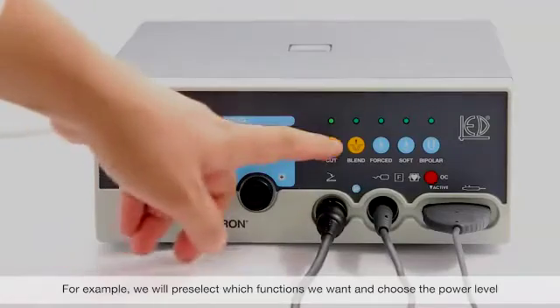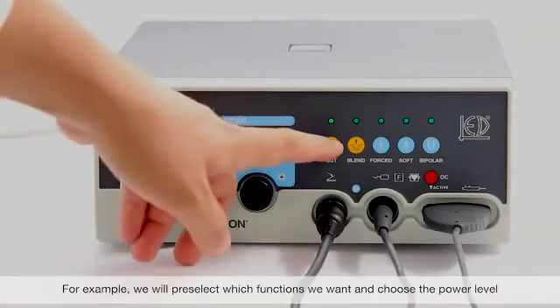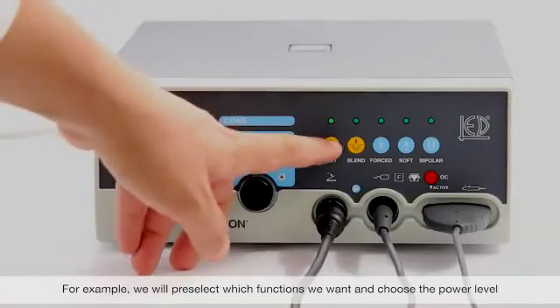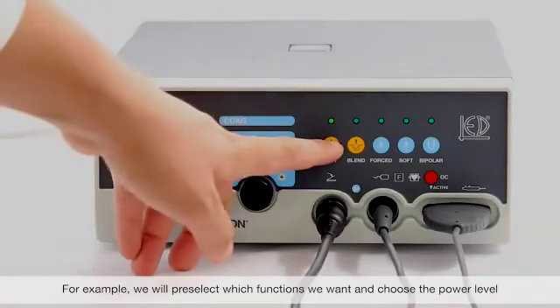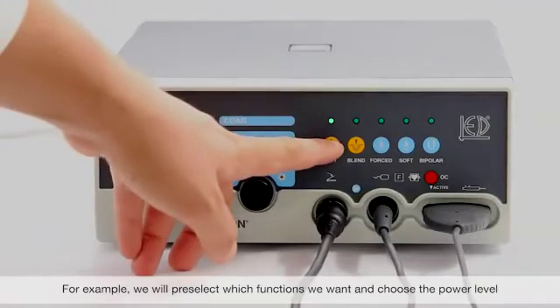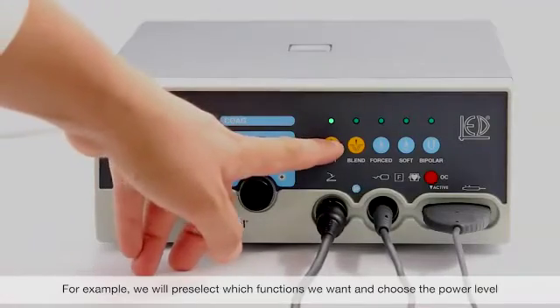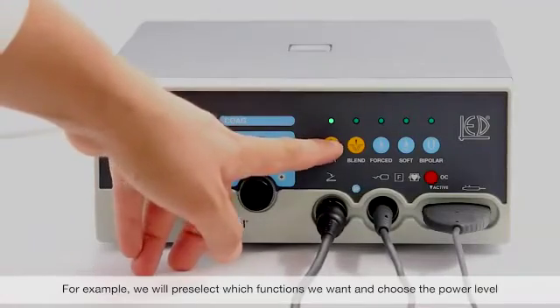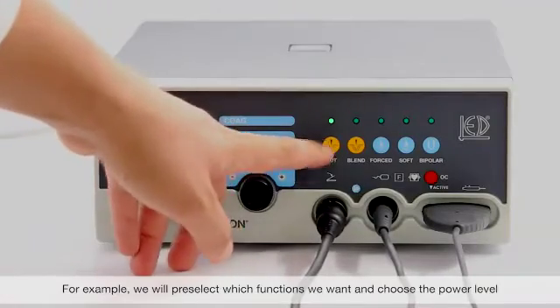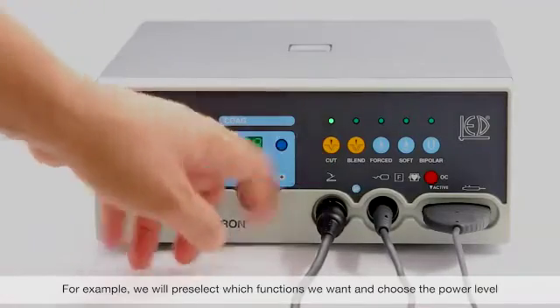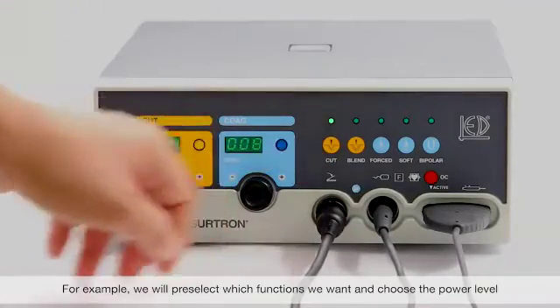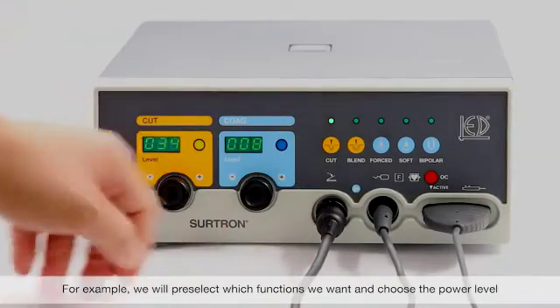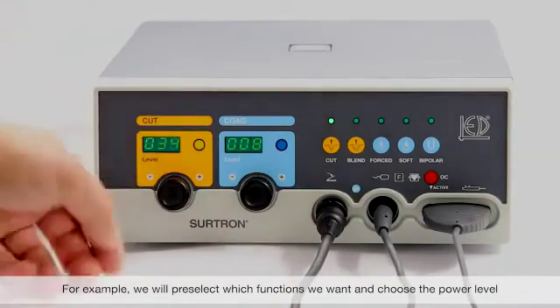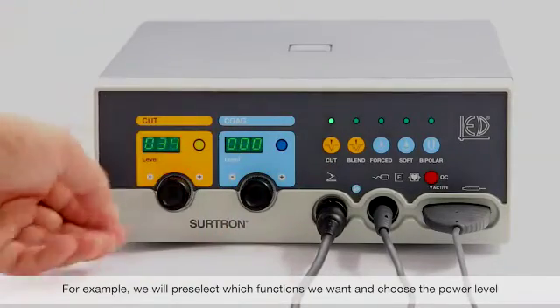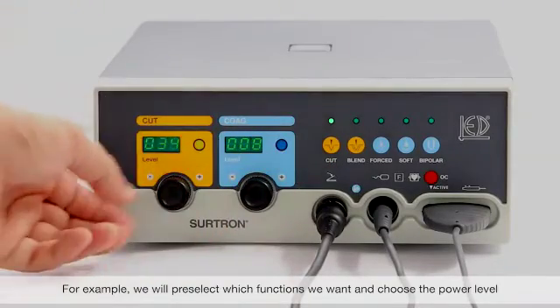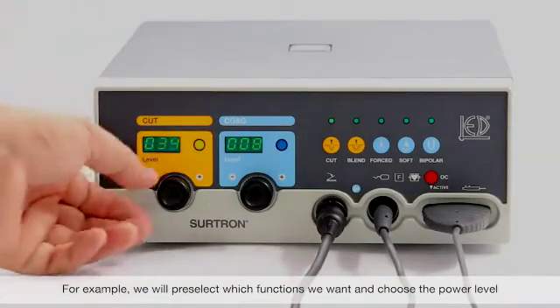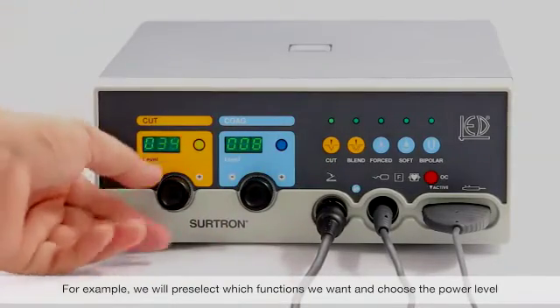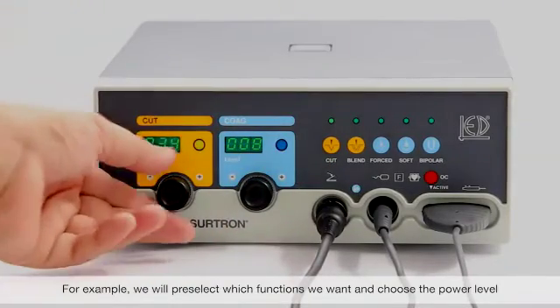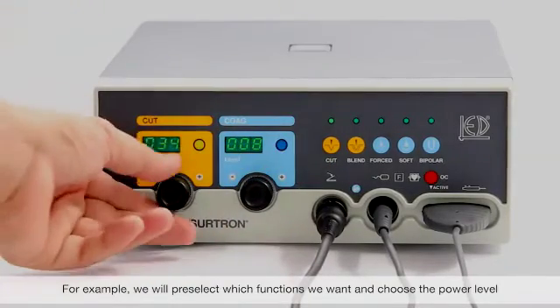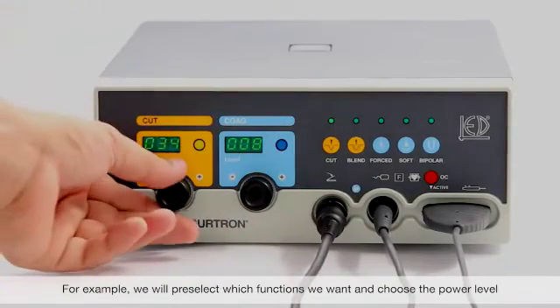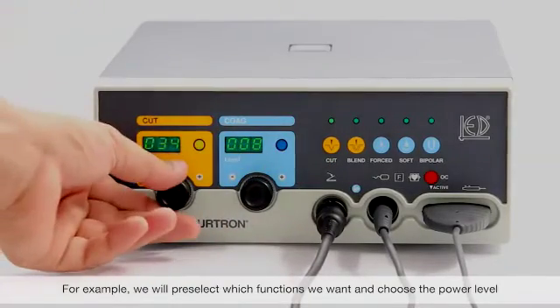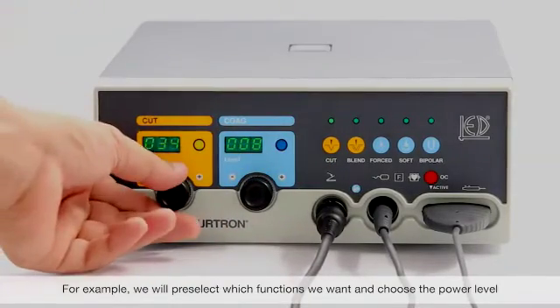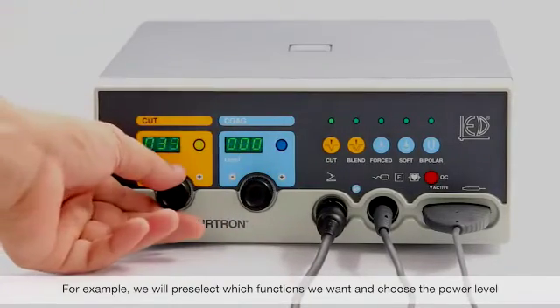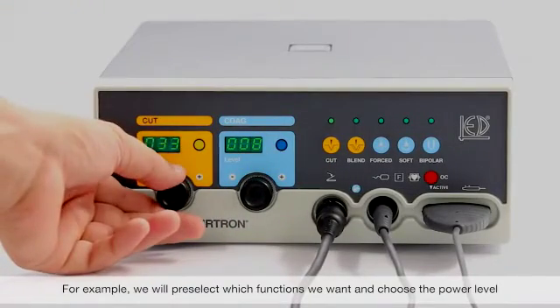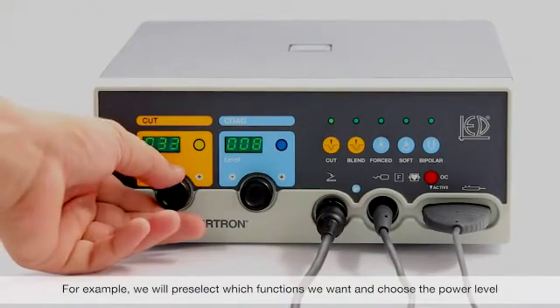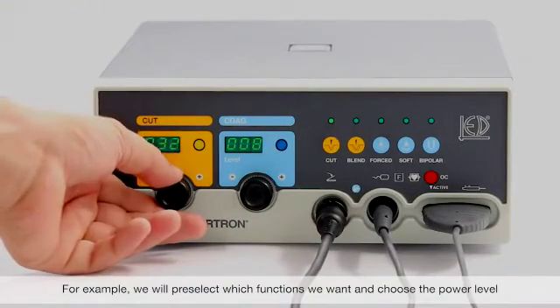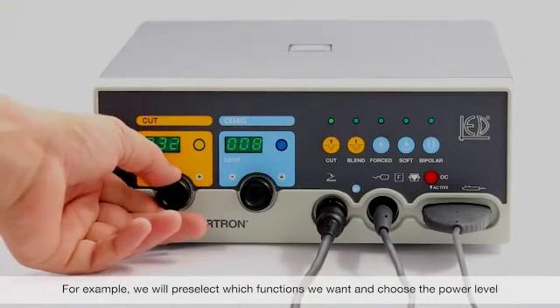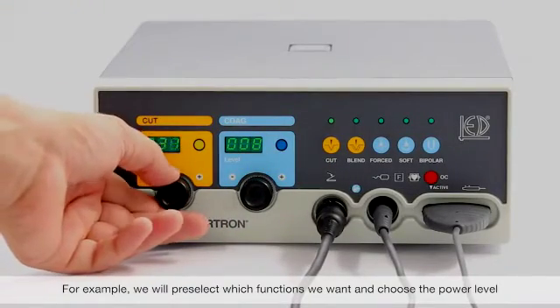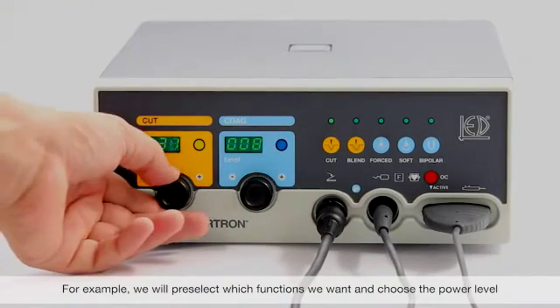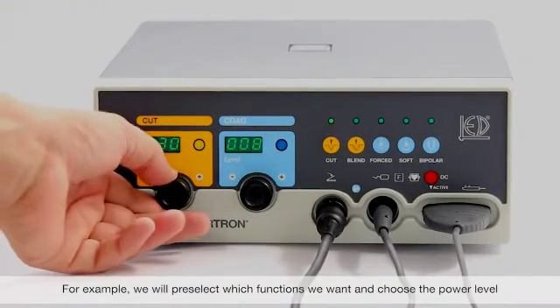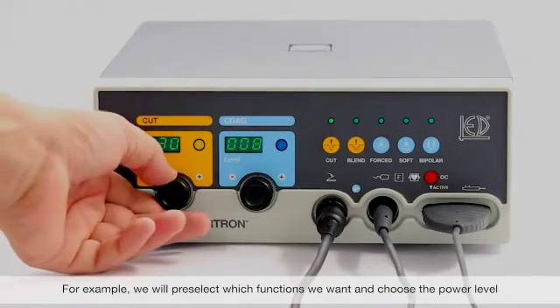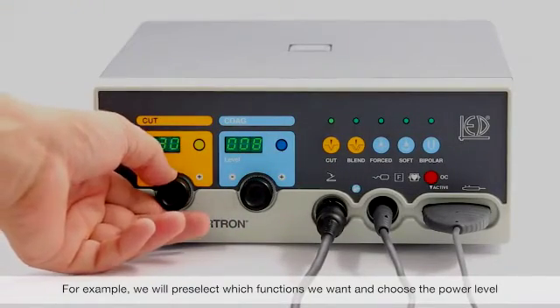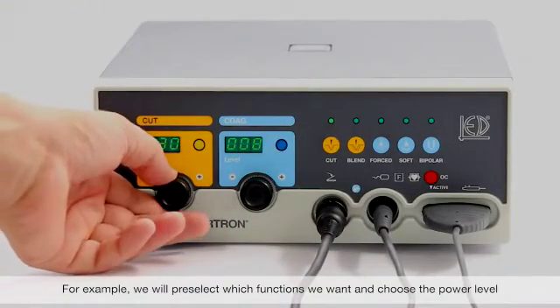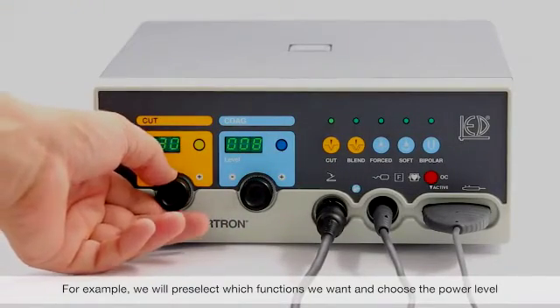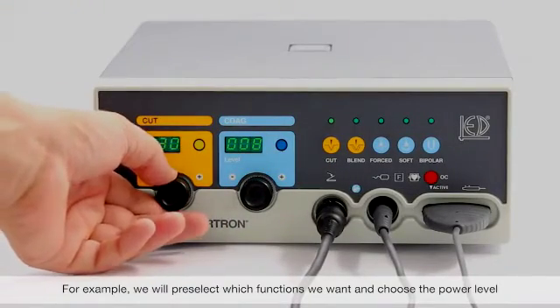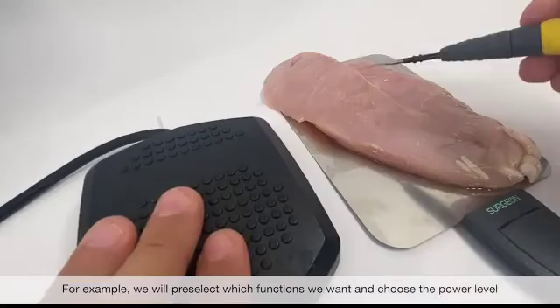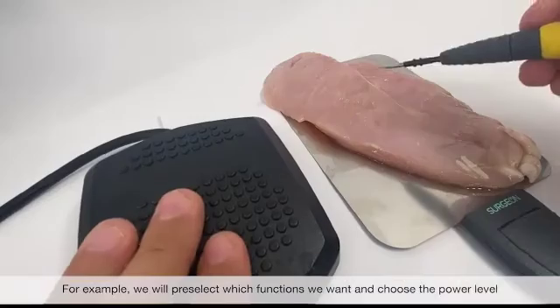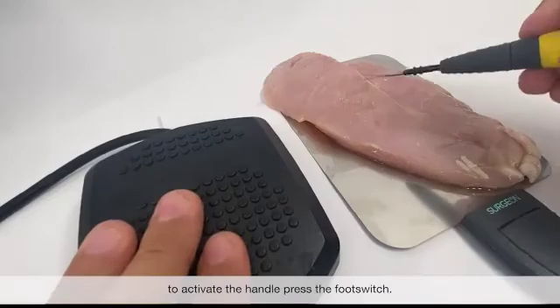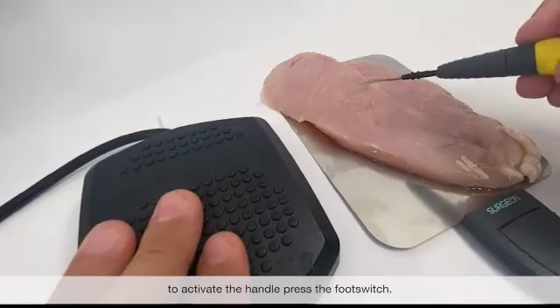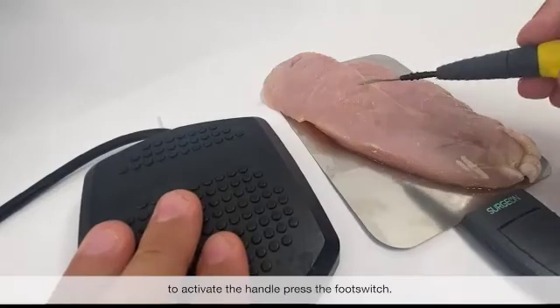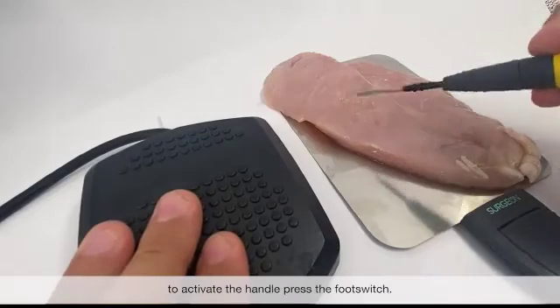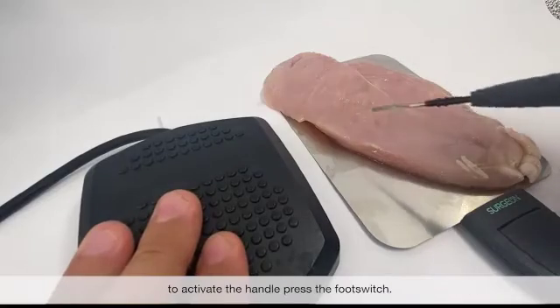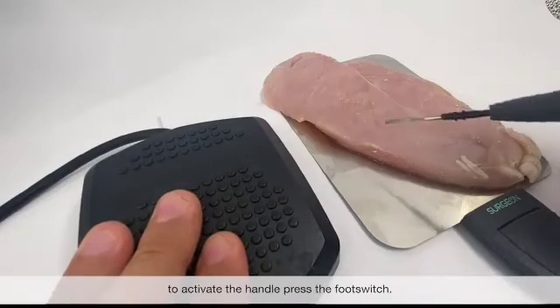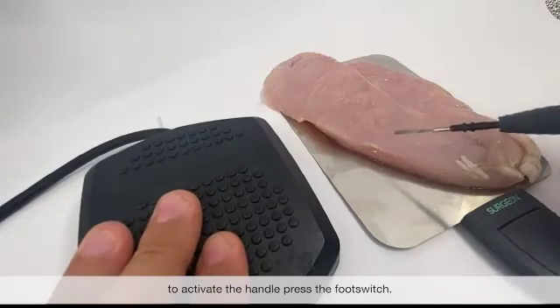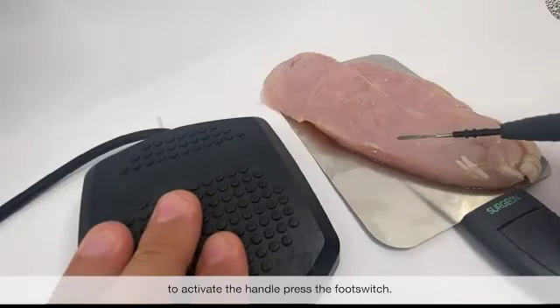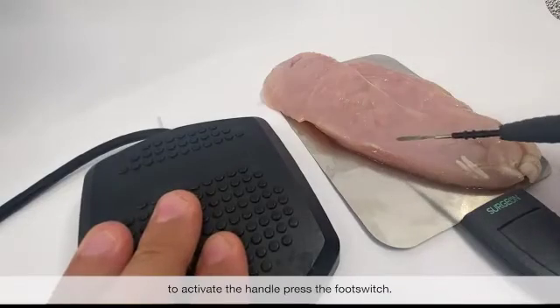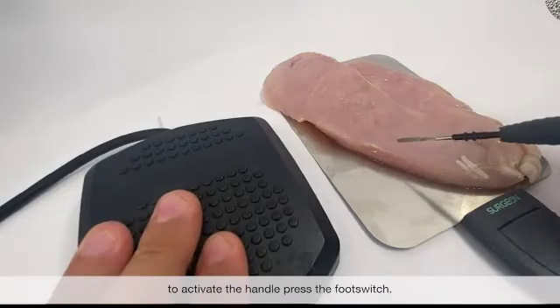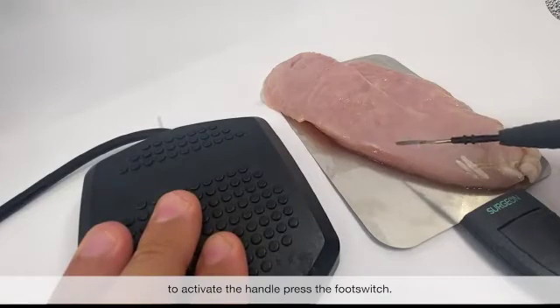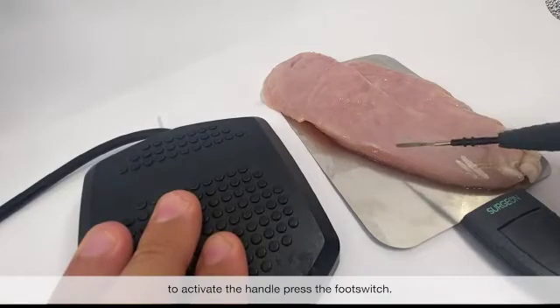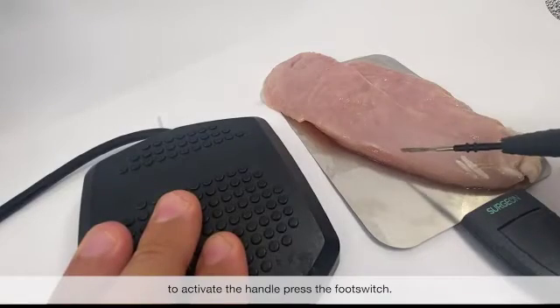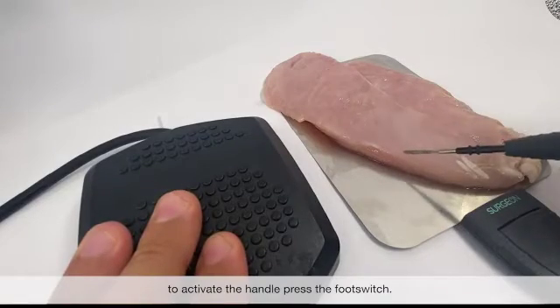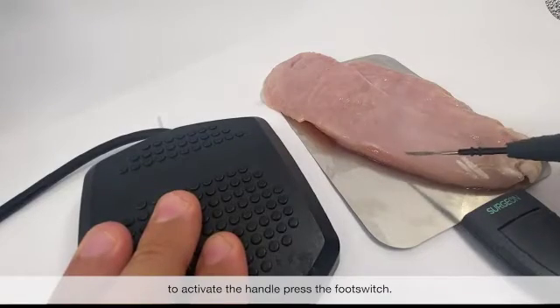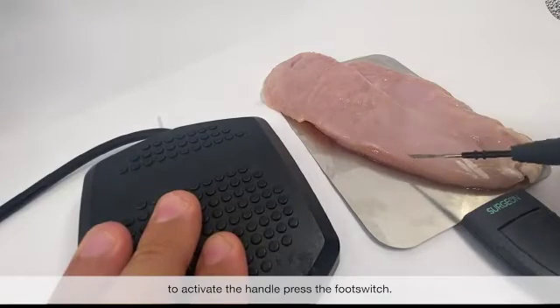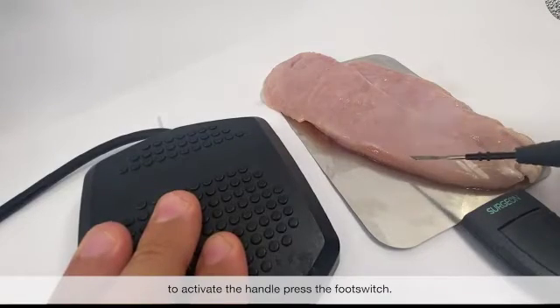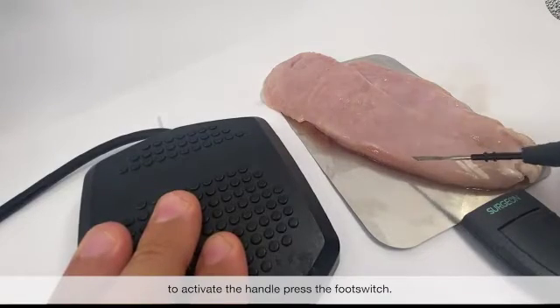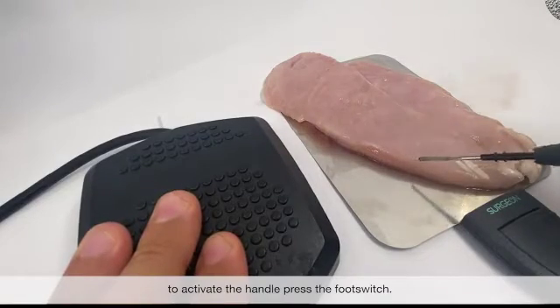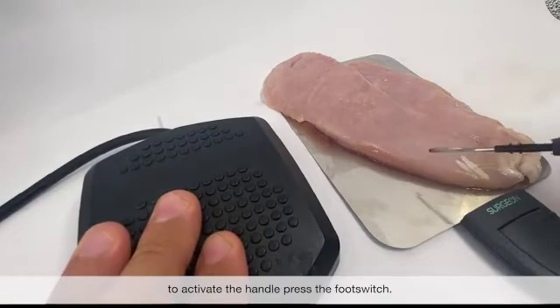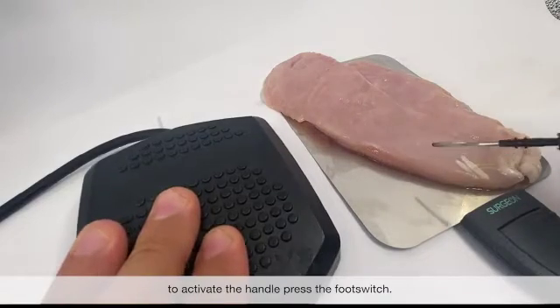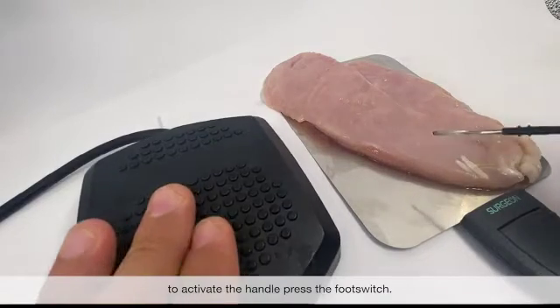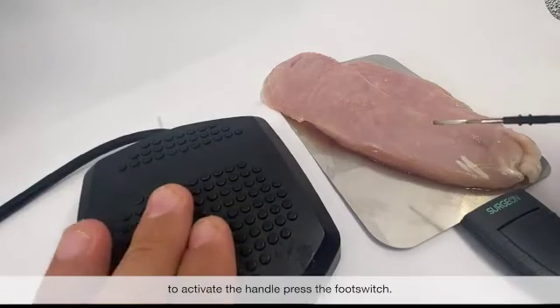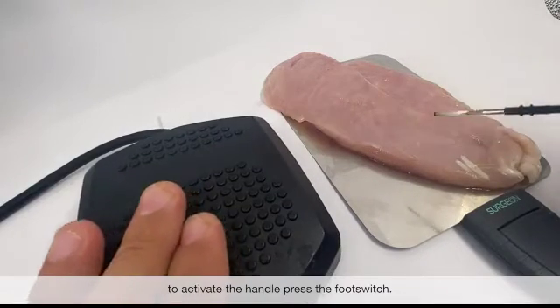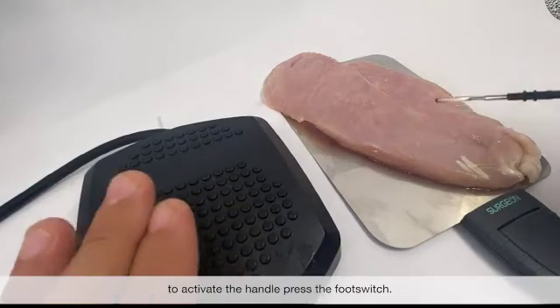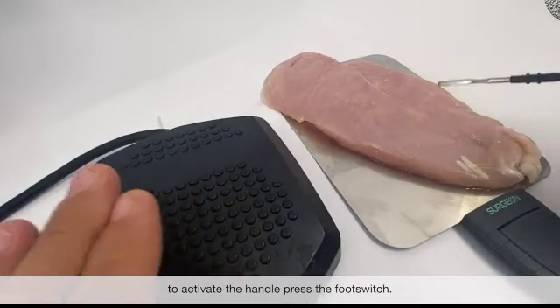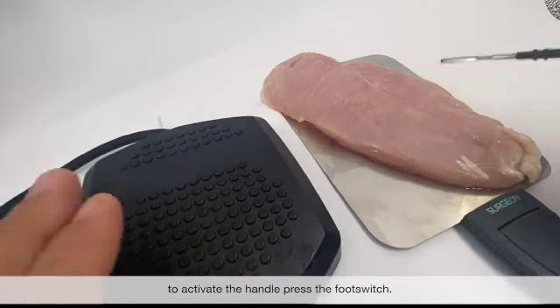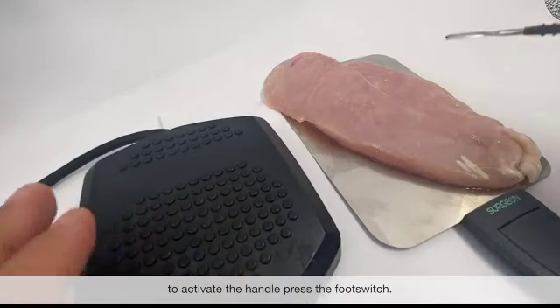We will pre-select the functions we want and choose the power level. To activate the handle, press the foot switch.